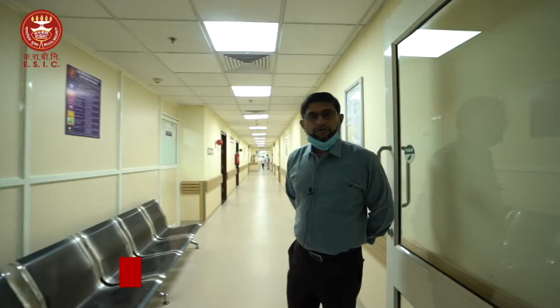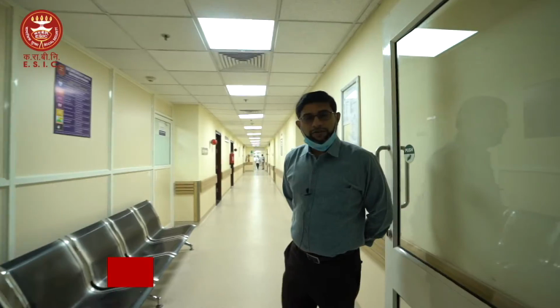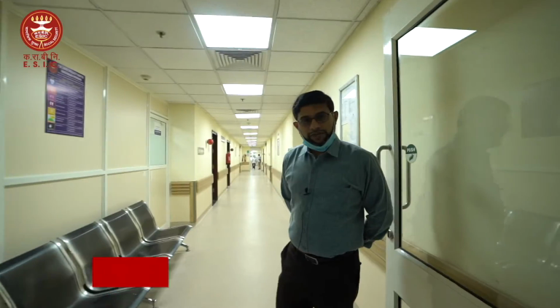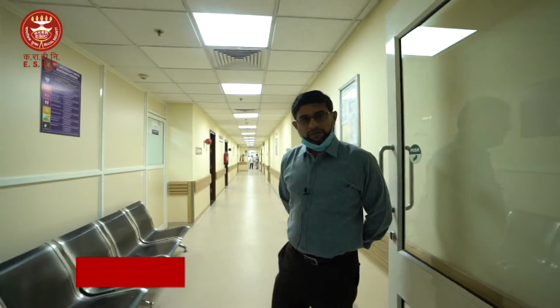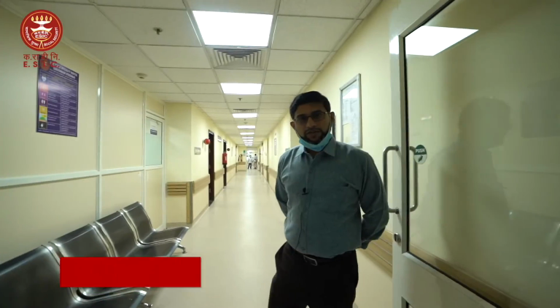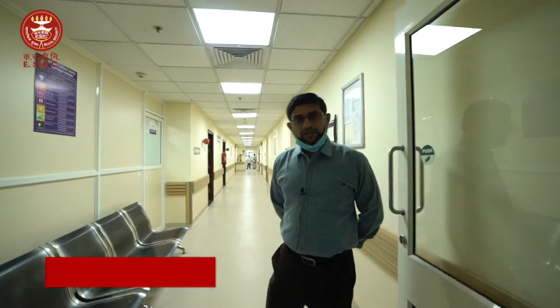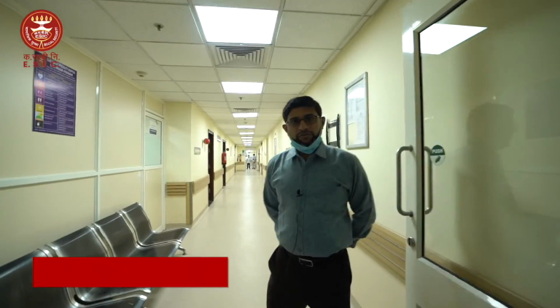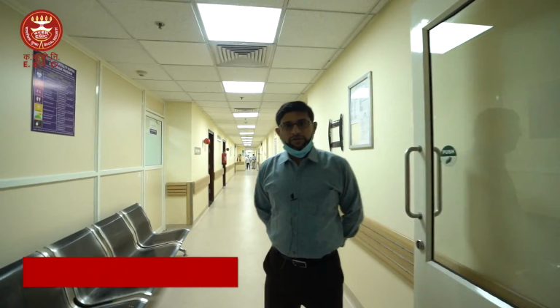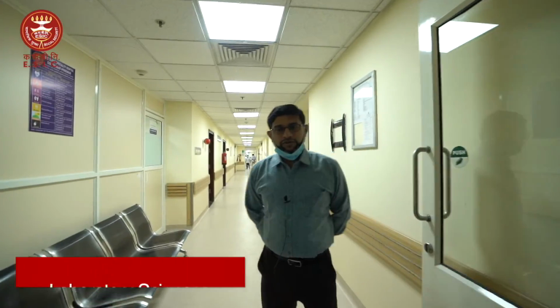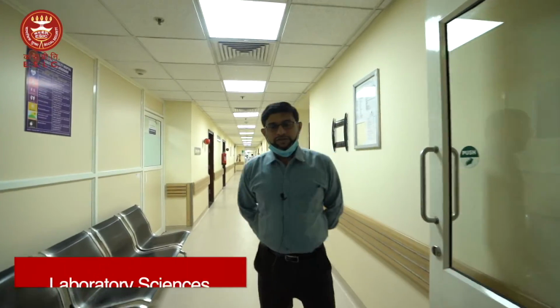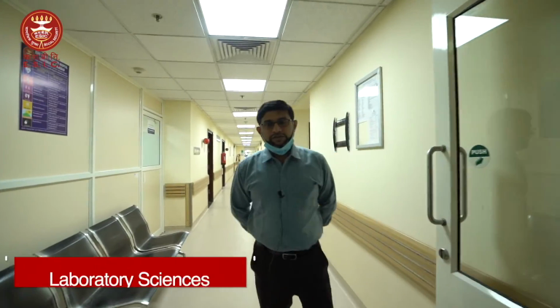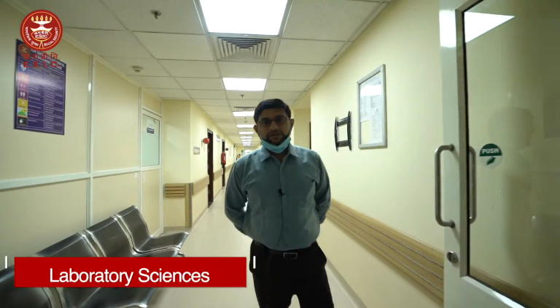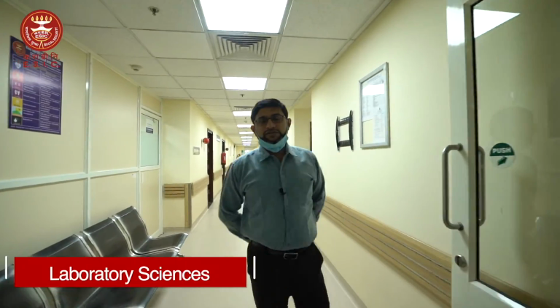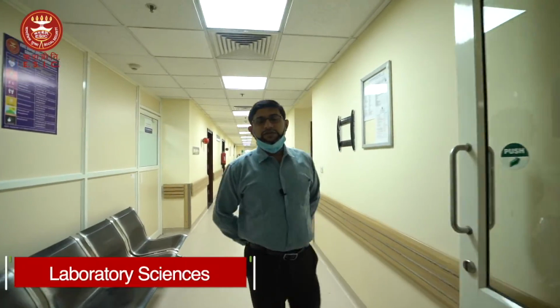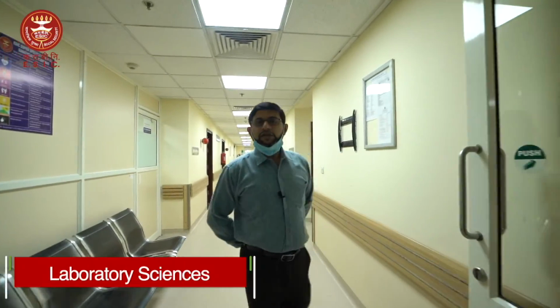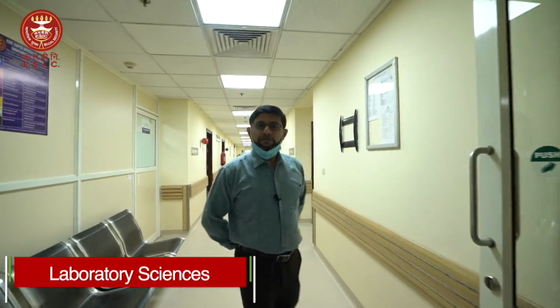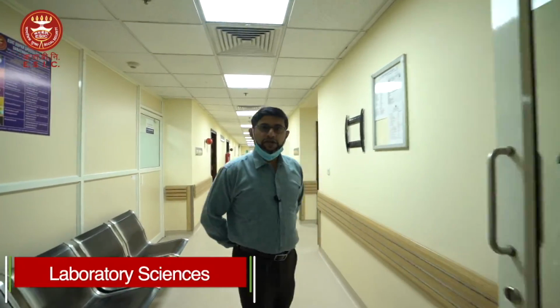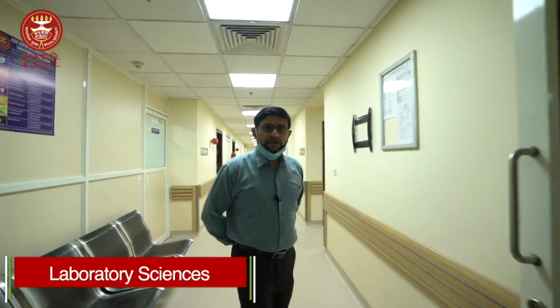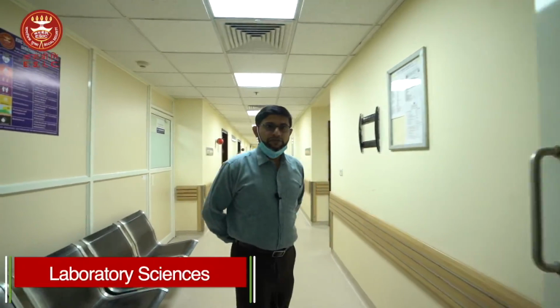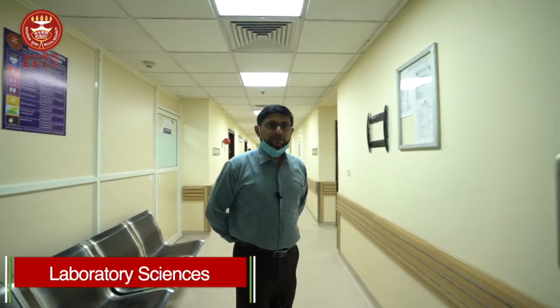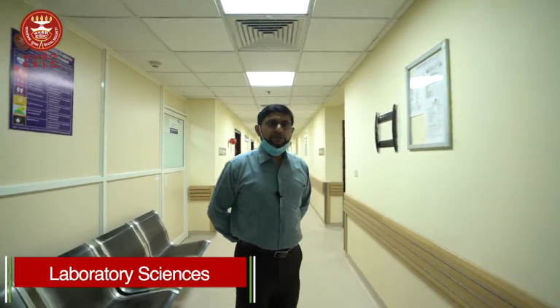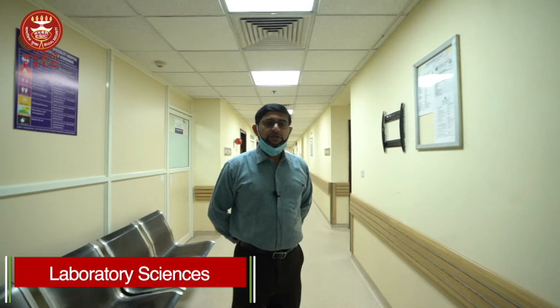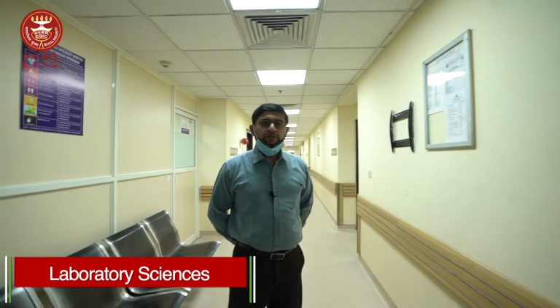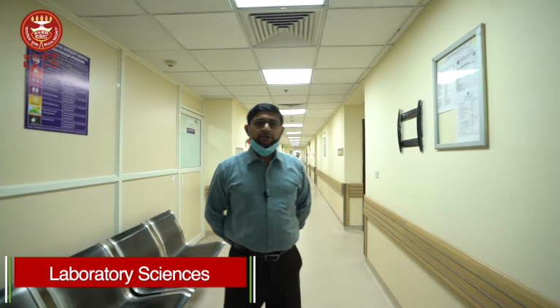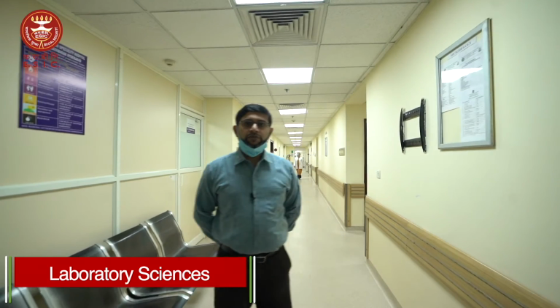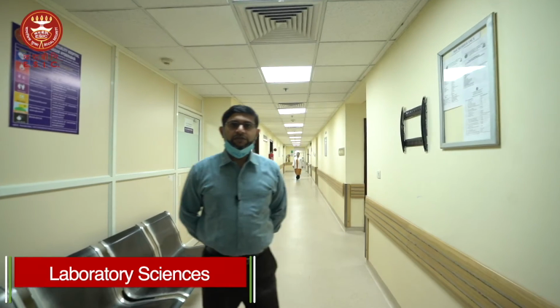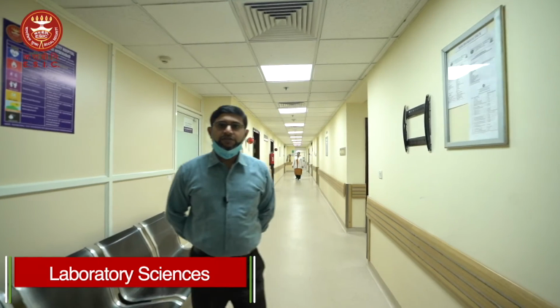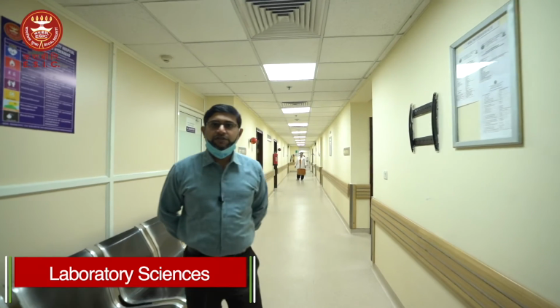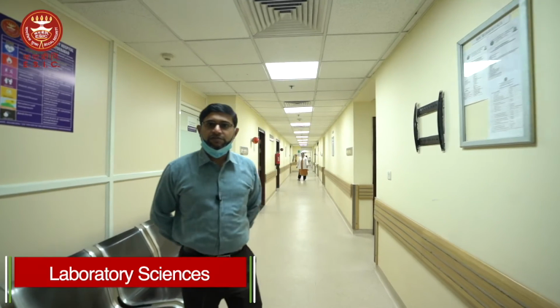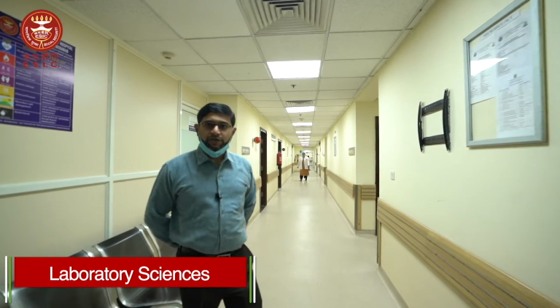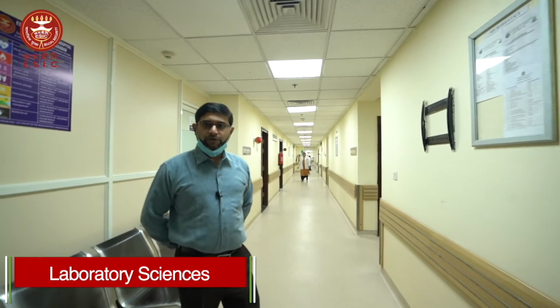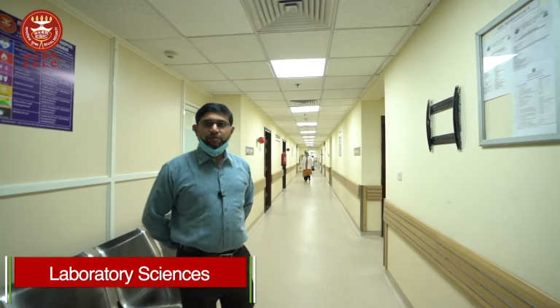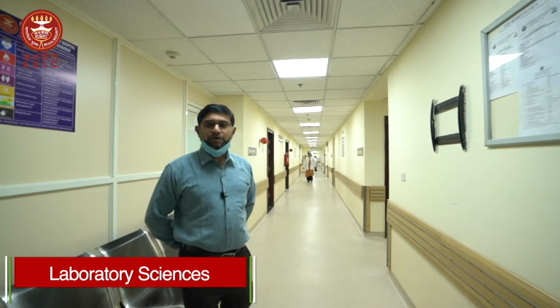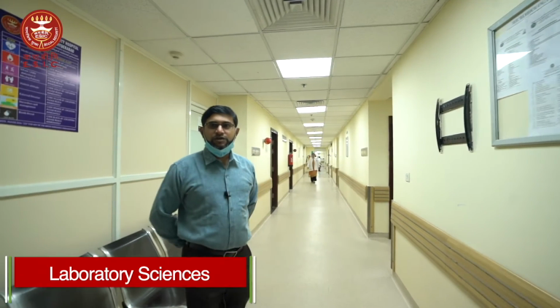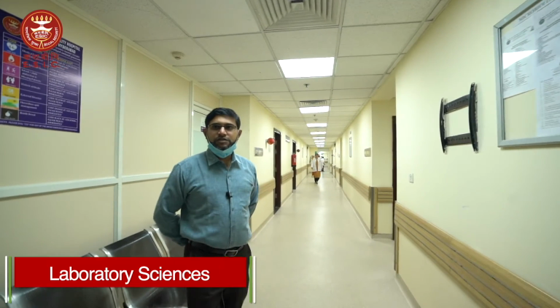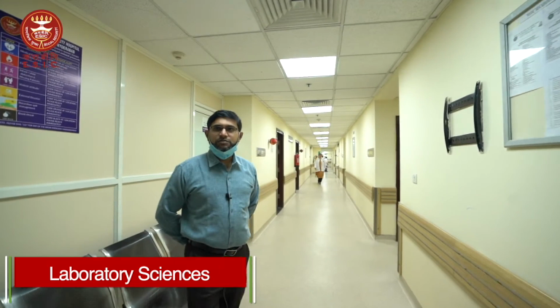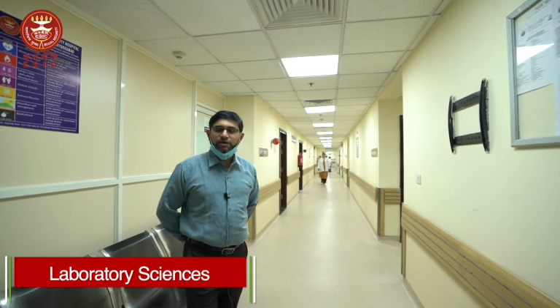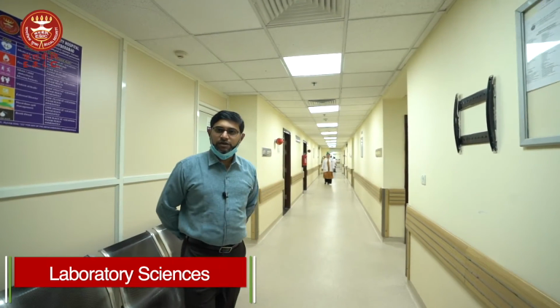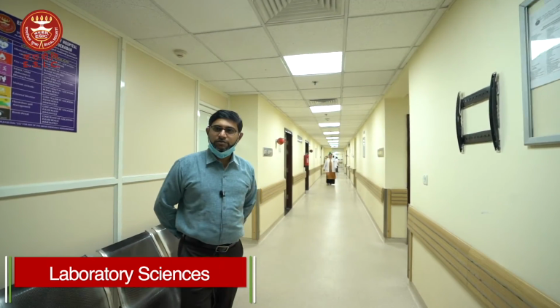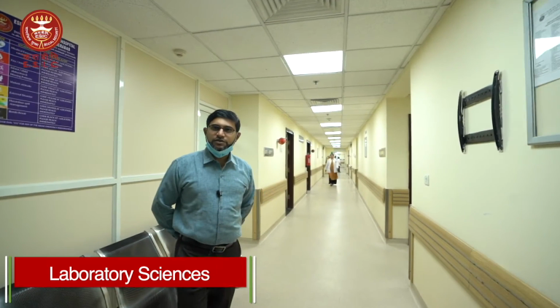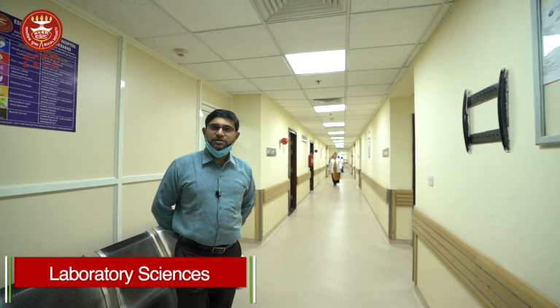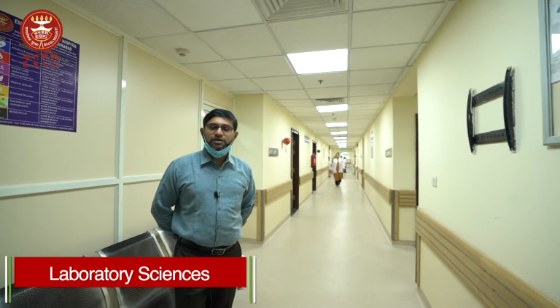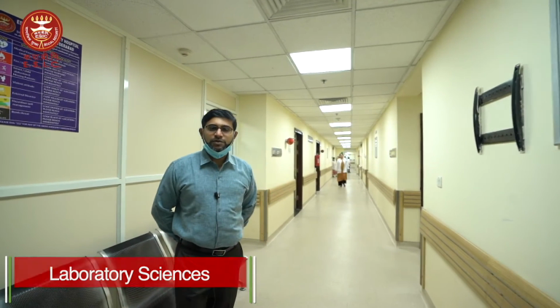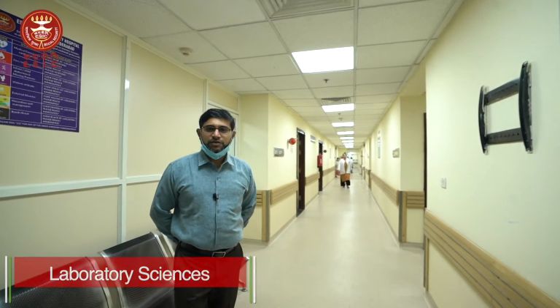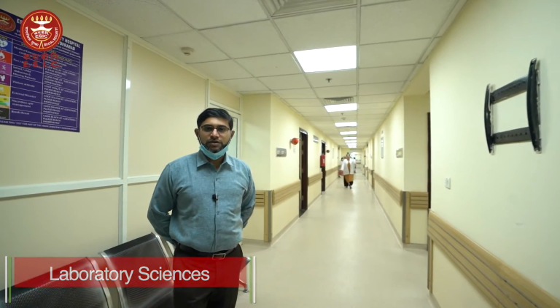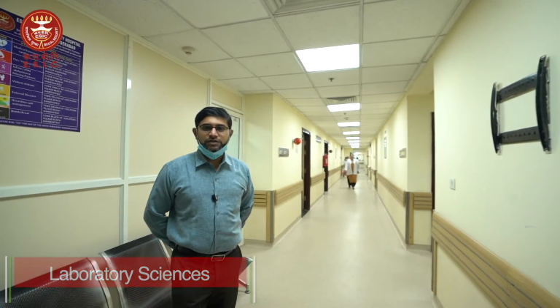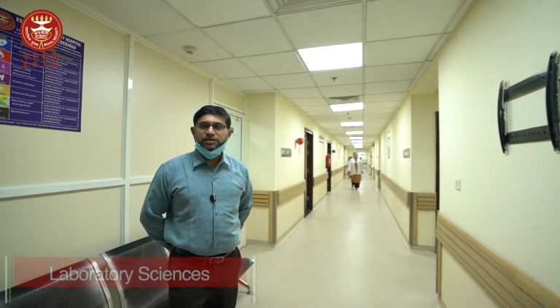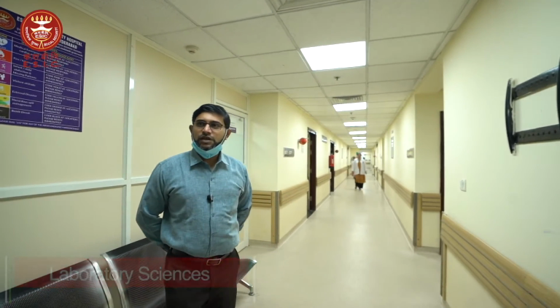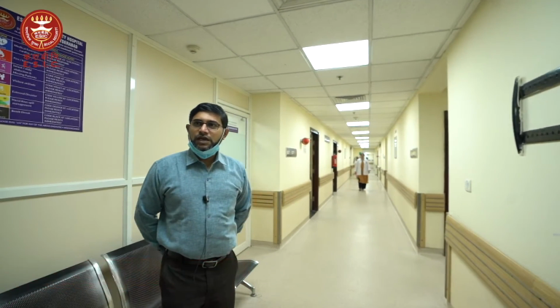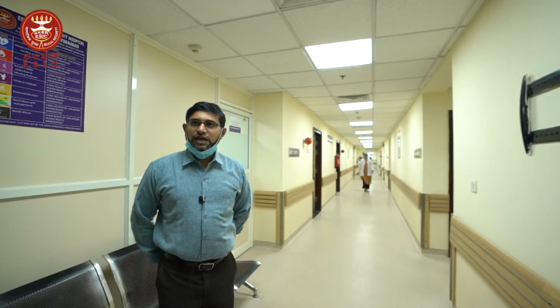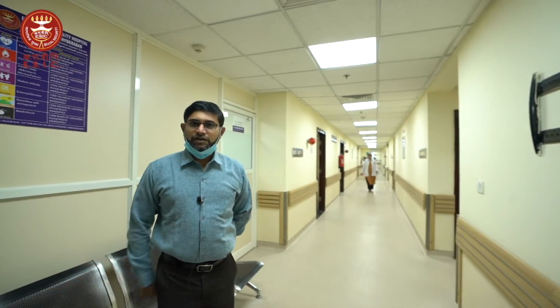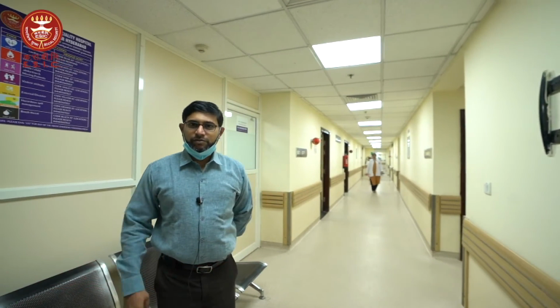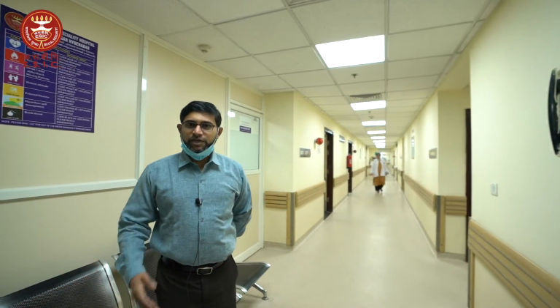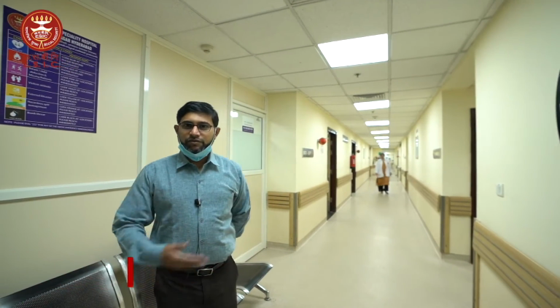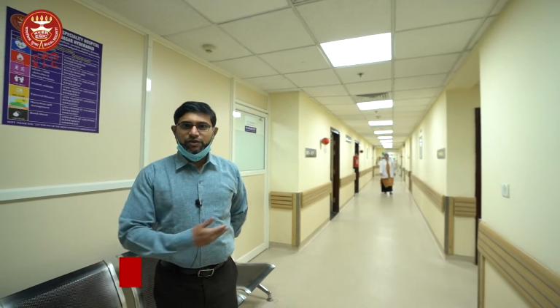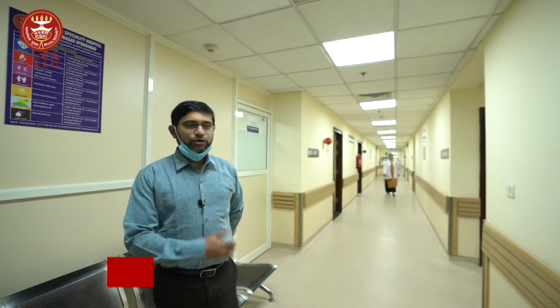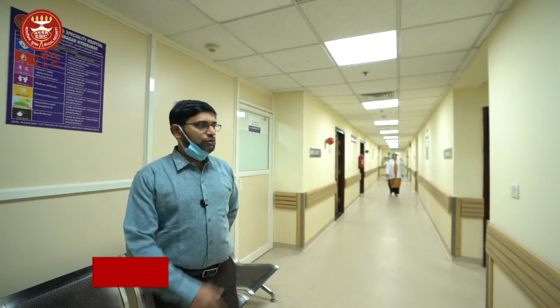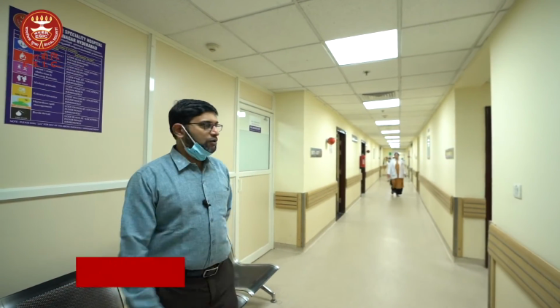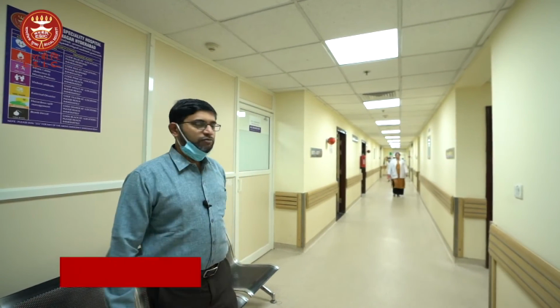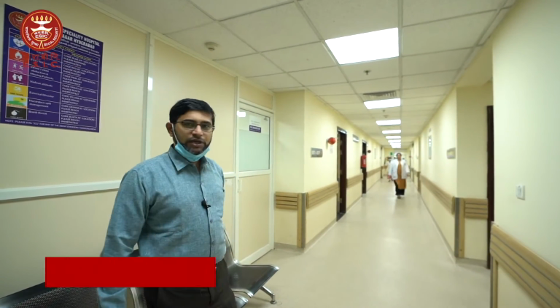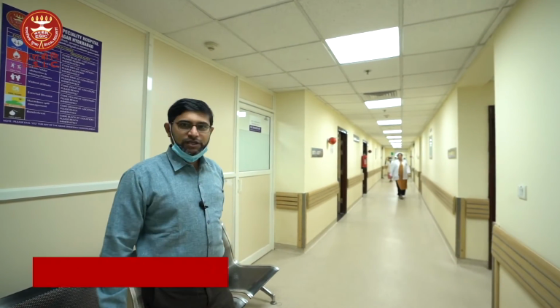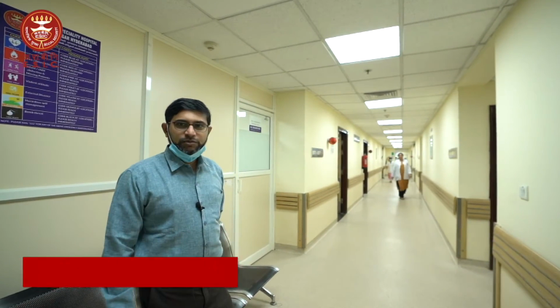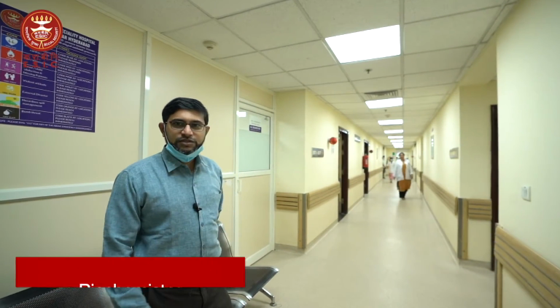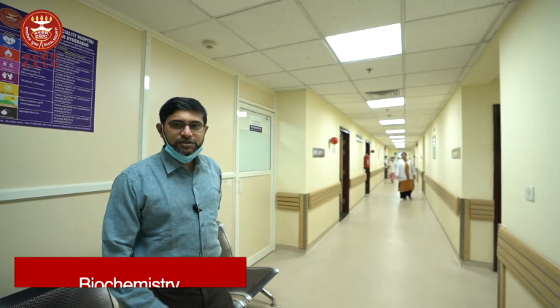Welcome to the laboratory sciences. Here we have three departments: microbiology, biochemistry, and pathology. I will be giving you a tour of biochemistry.